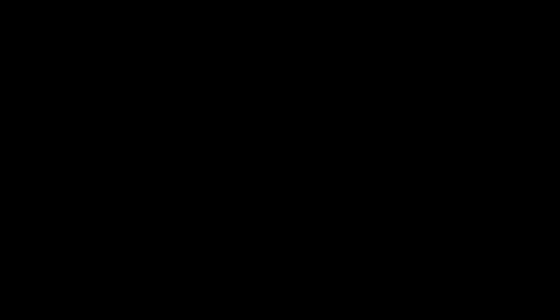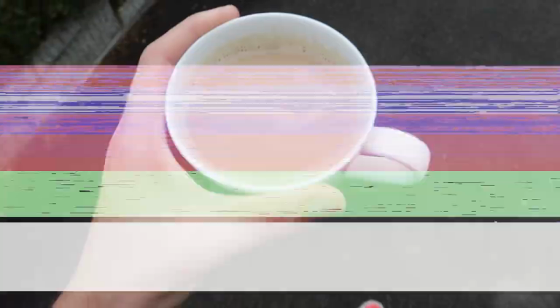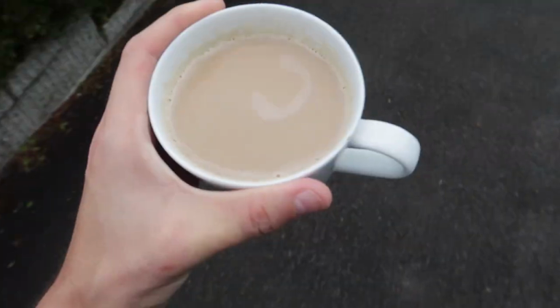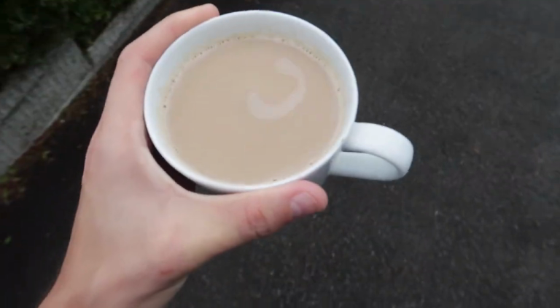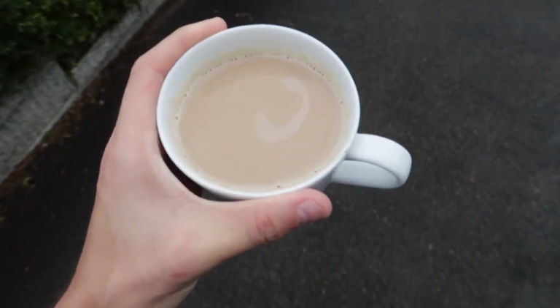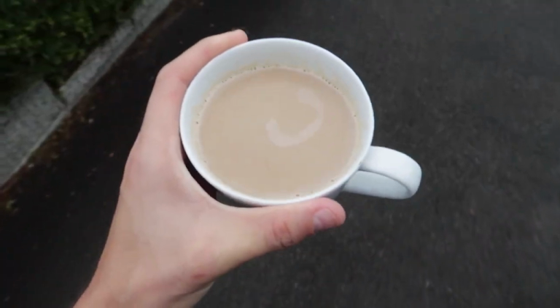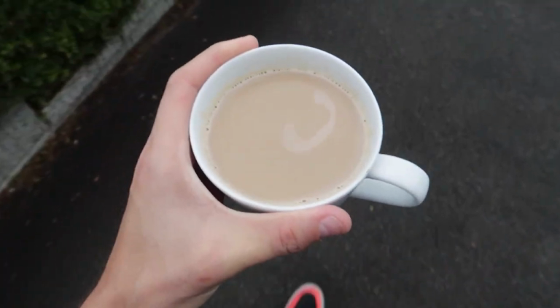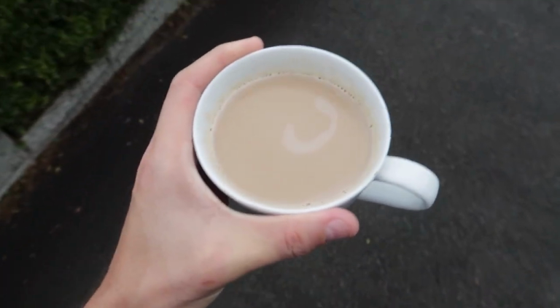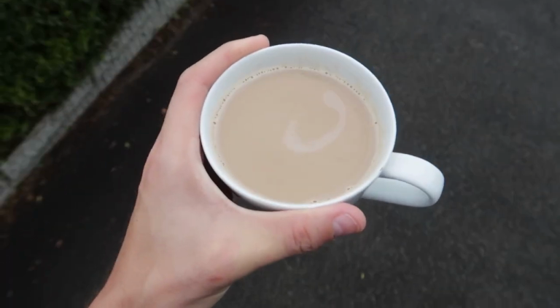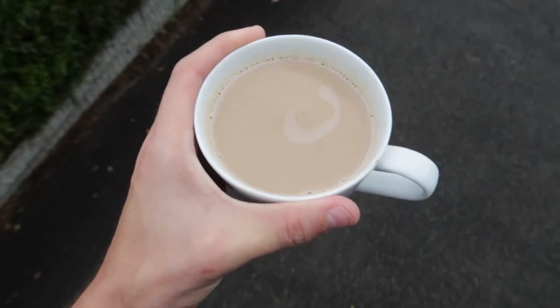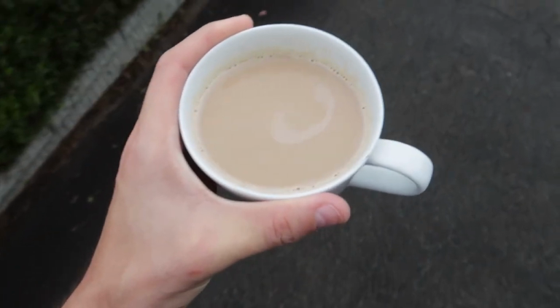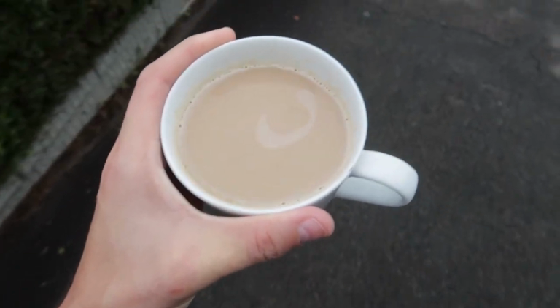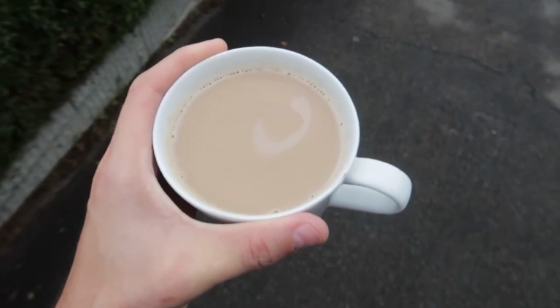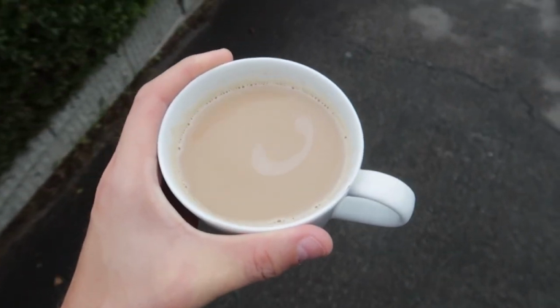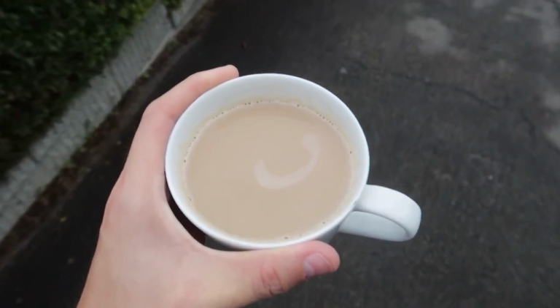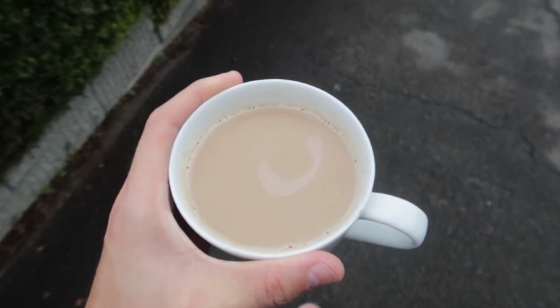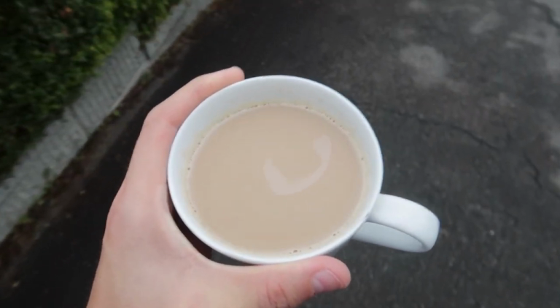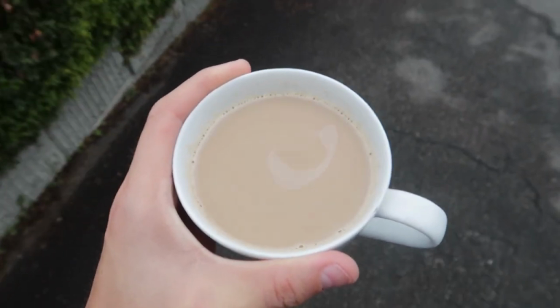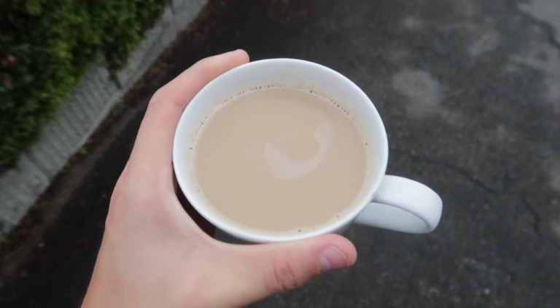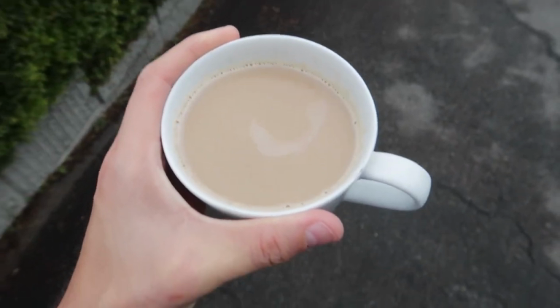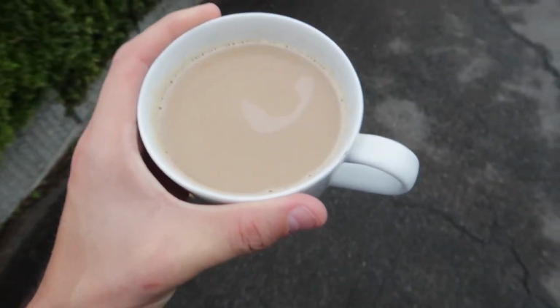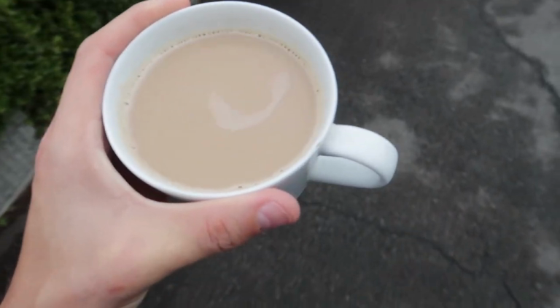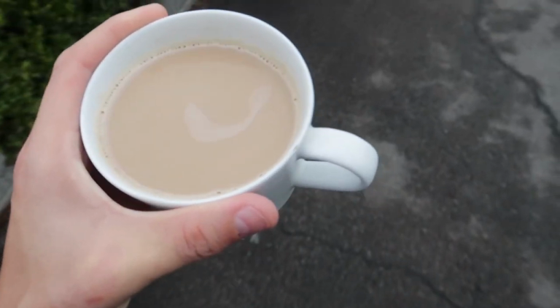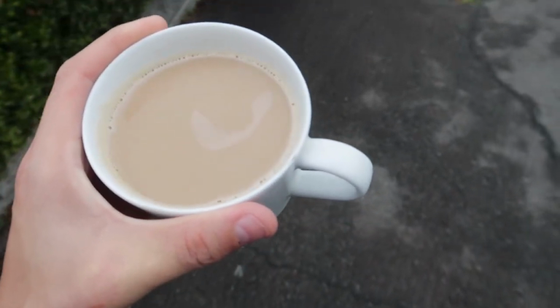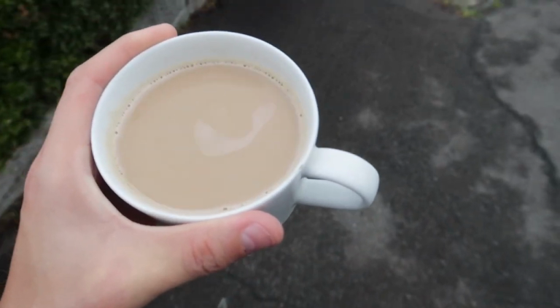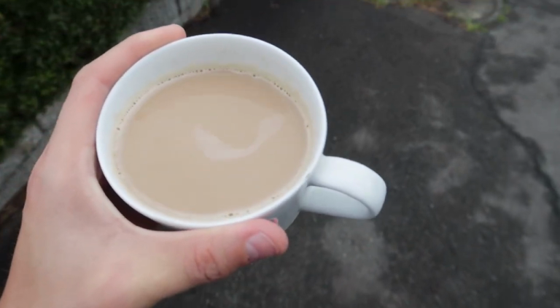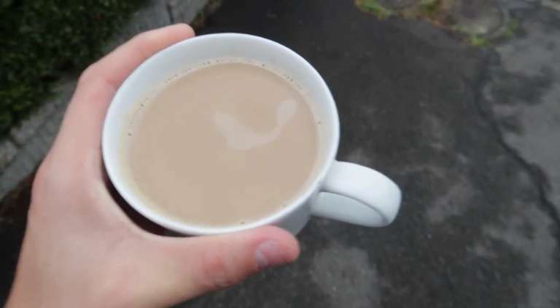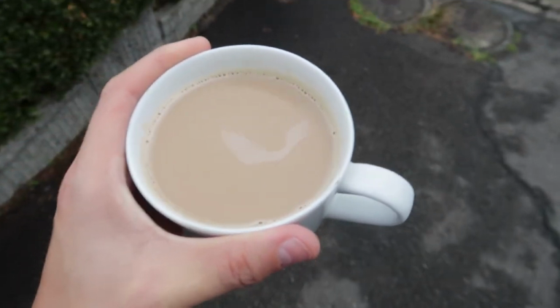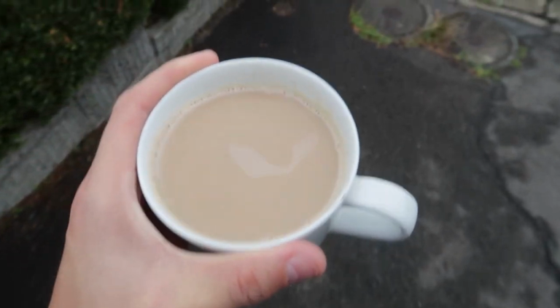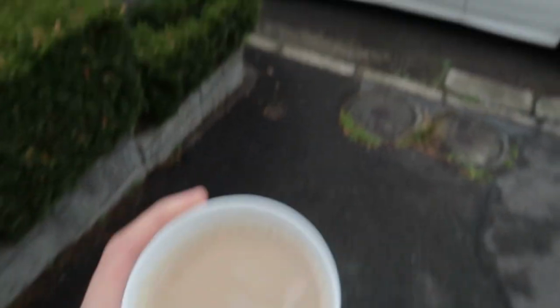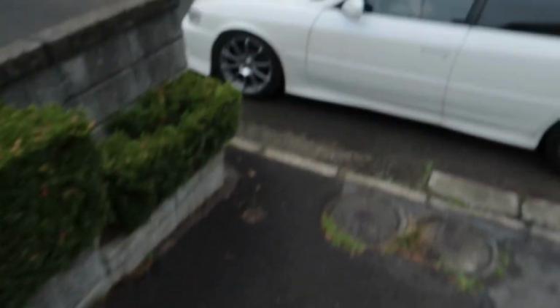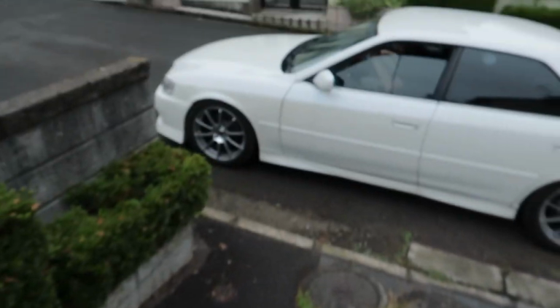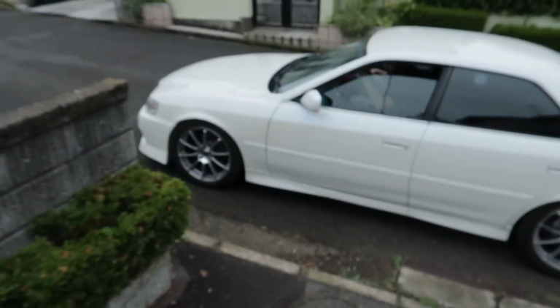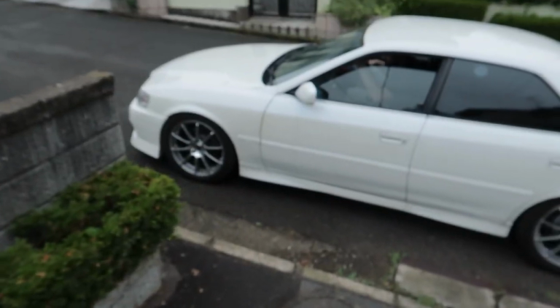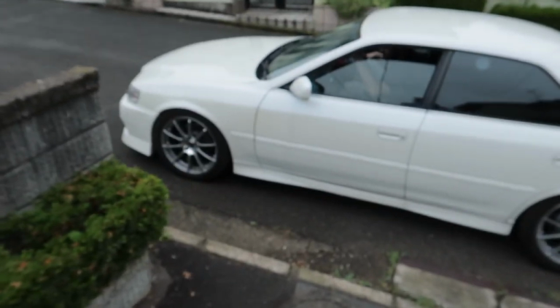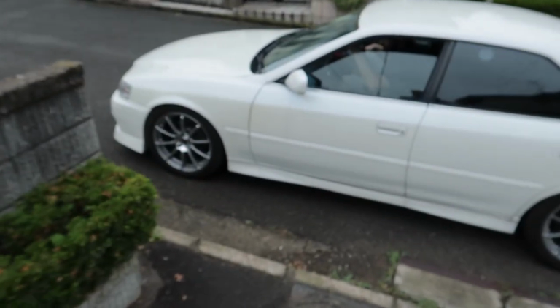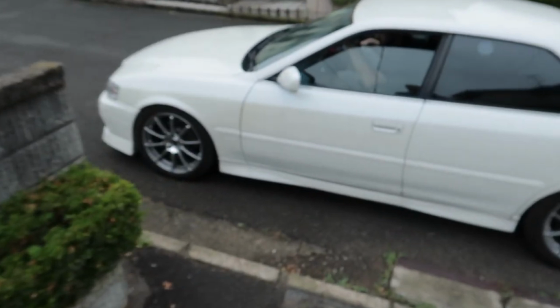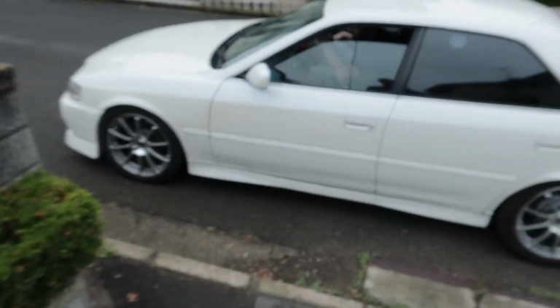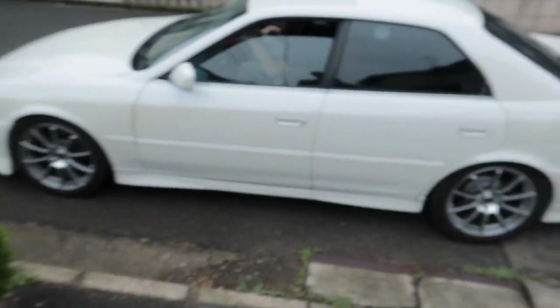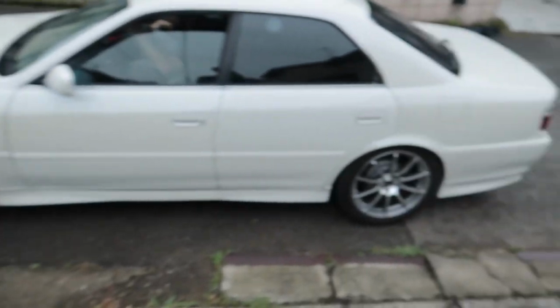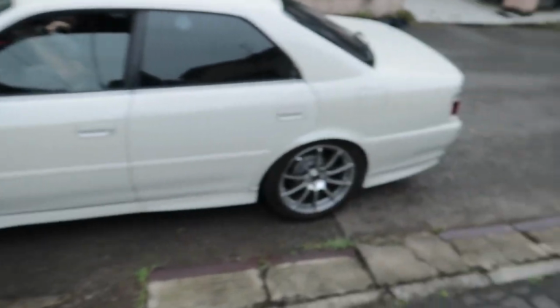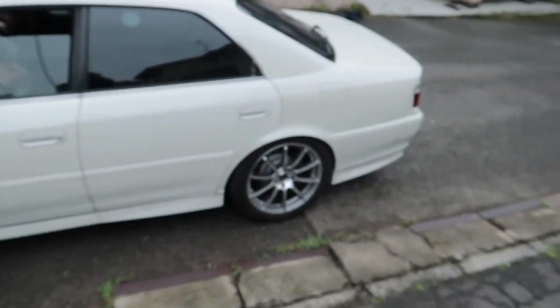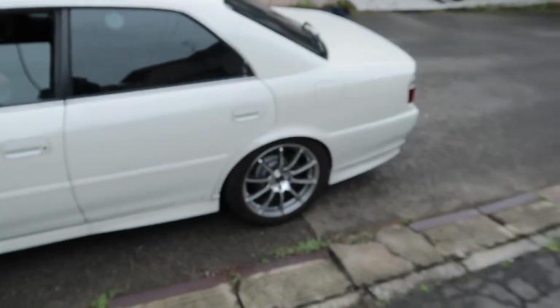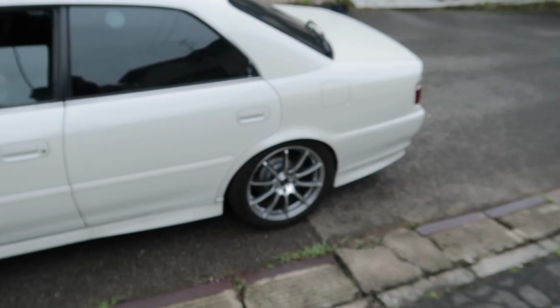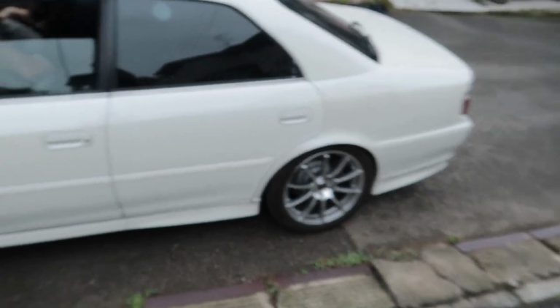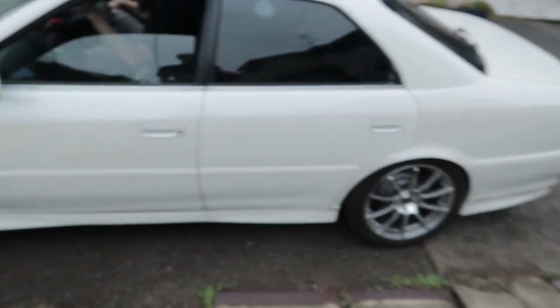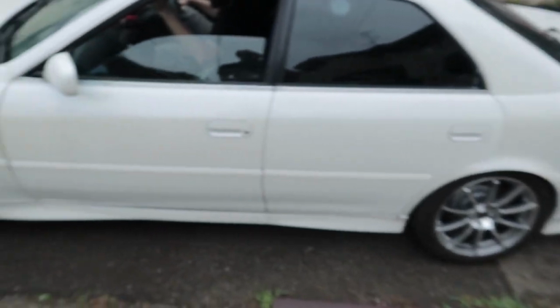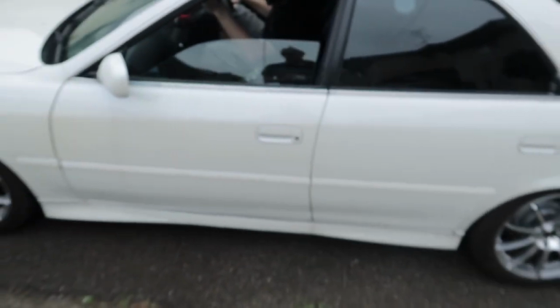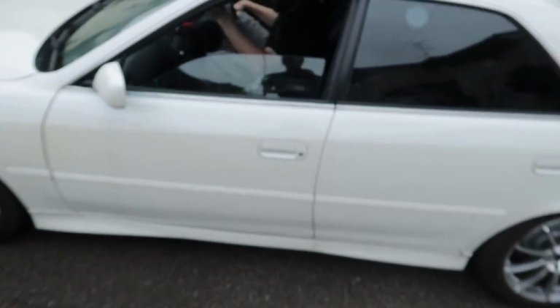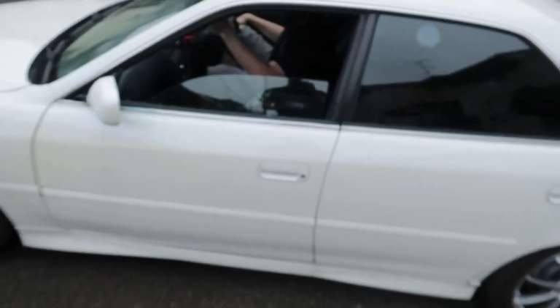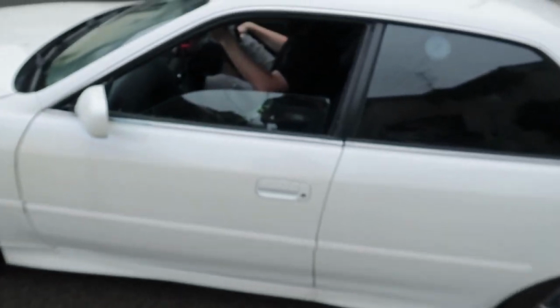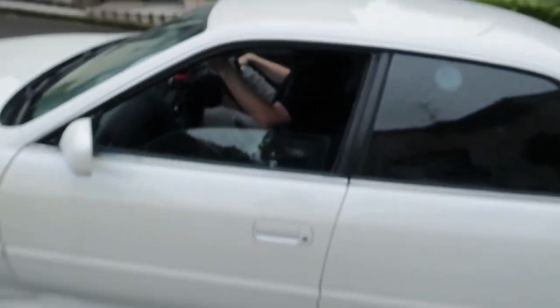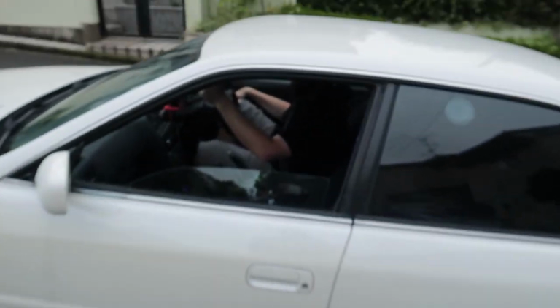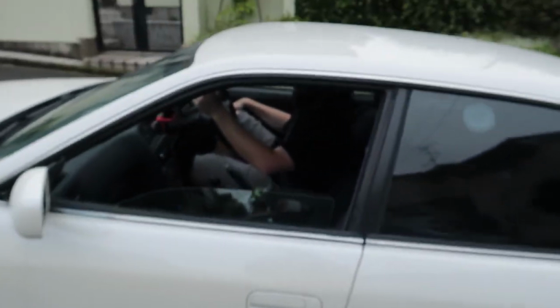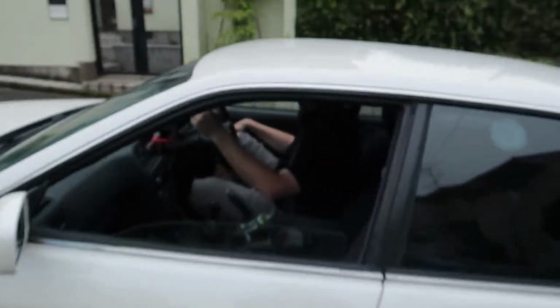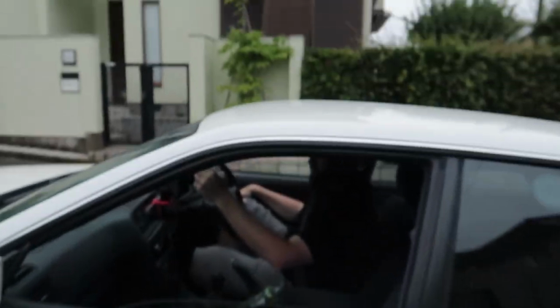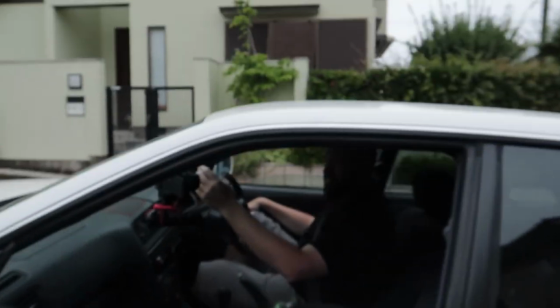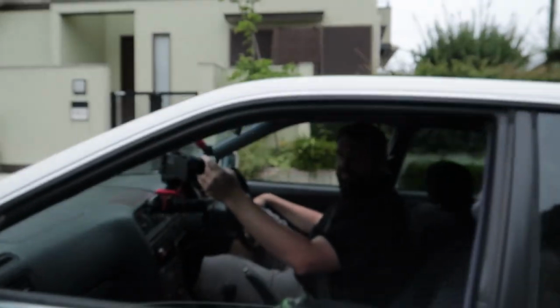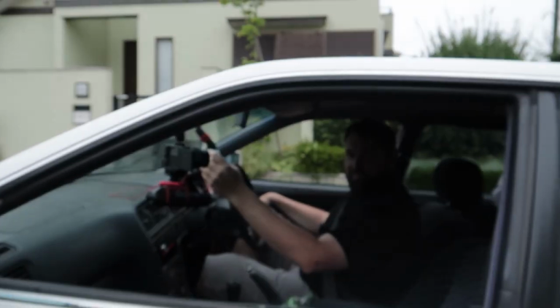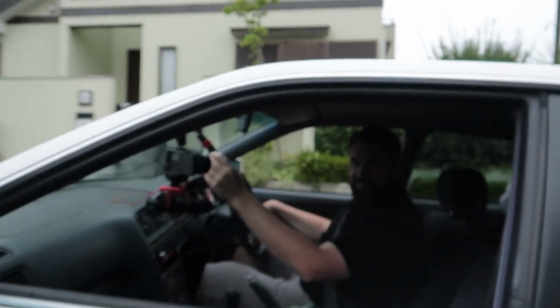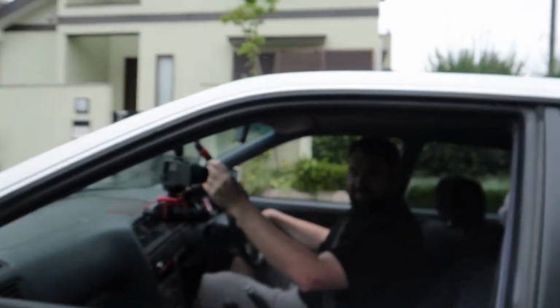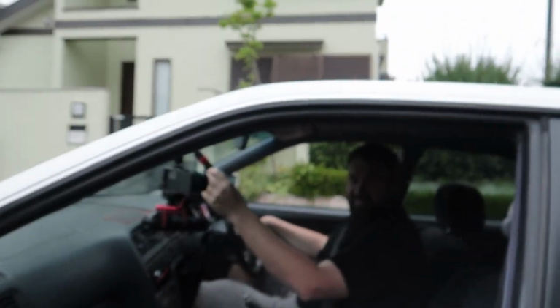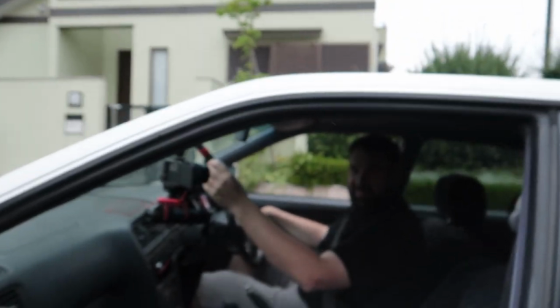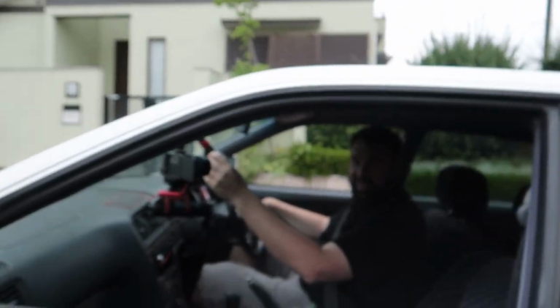Today is off to a good start. It's 6 a.m., I already got my coffee and there's a JZX100 here to pick me up. Let's go to D1!